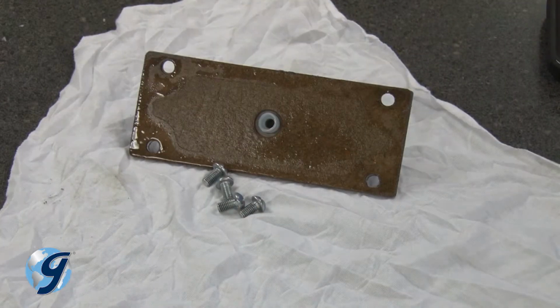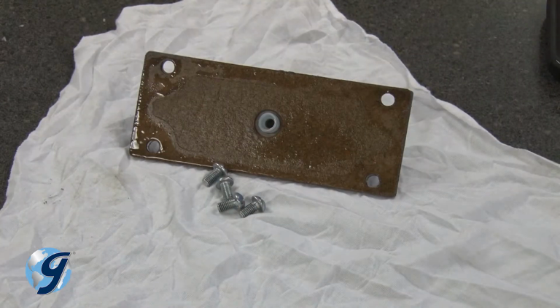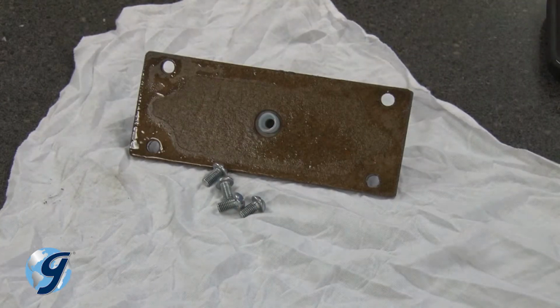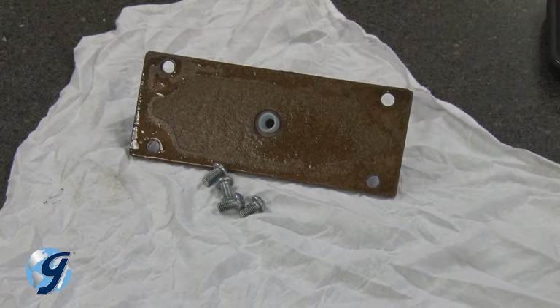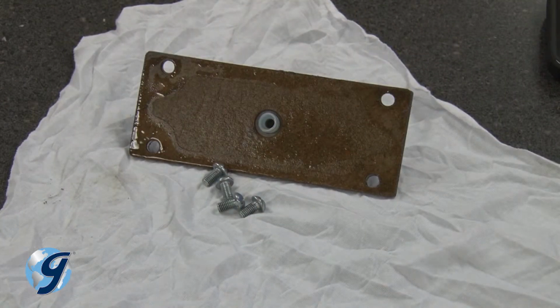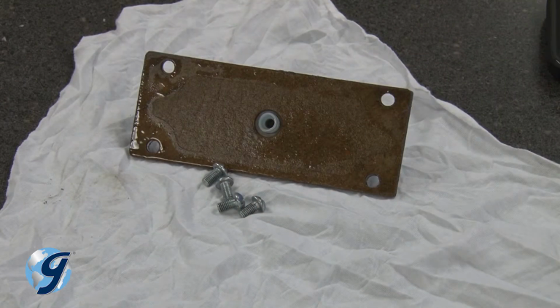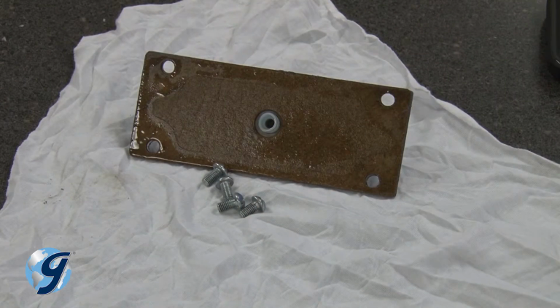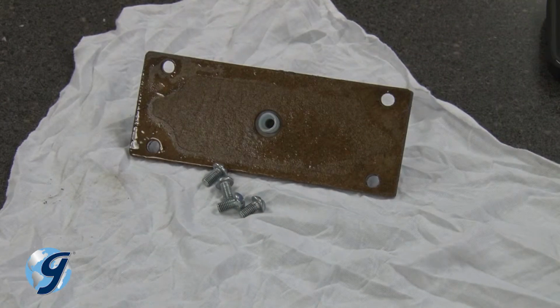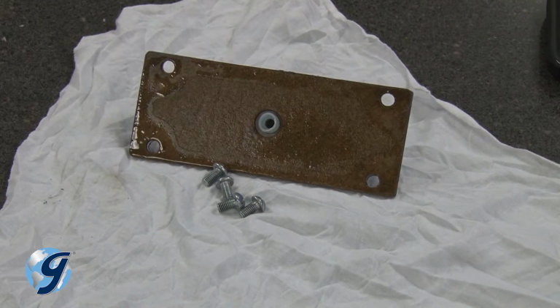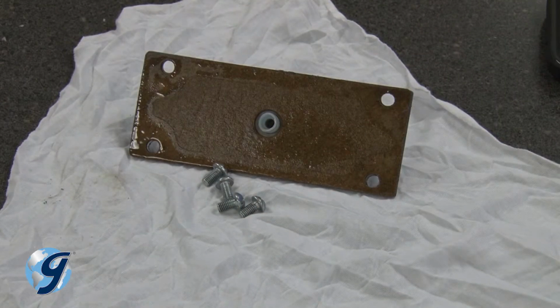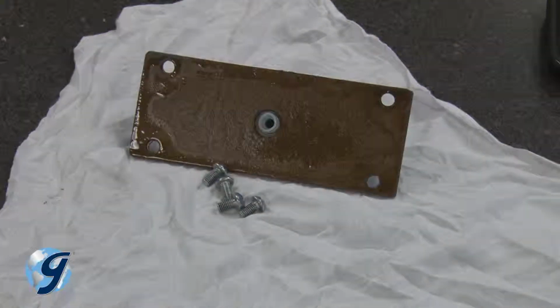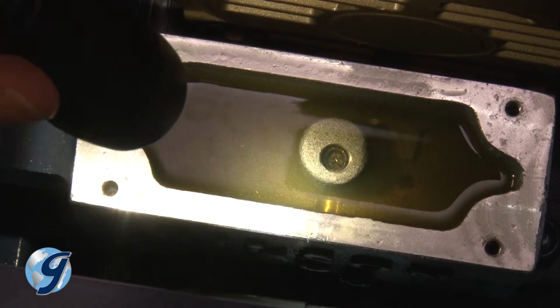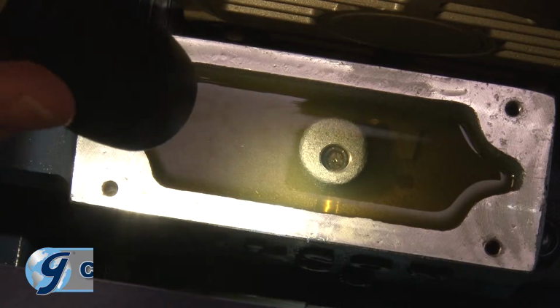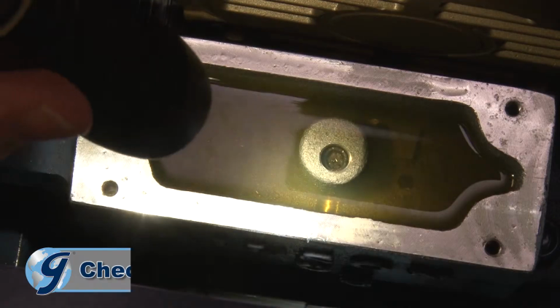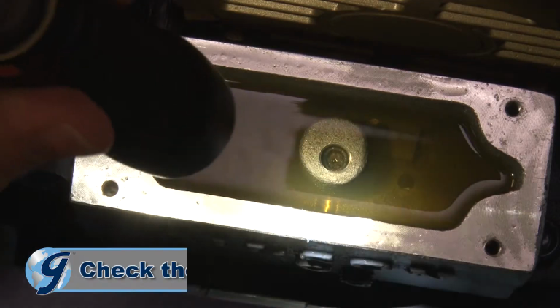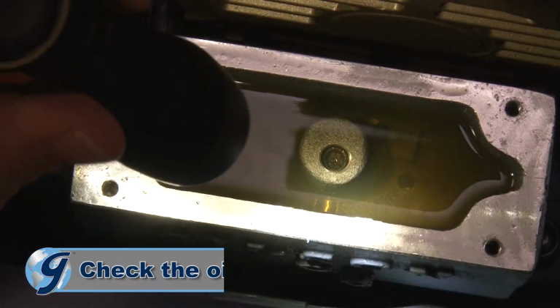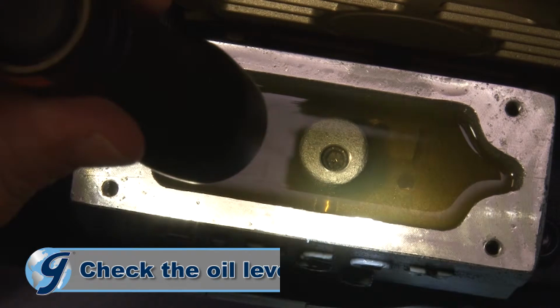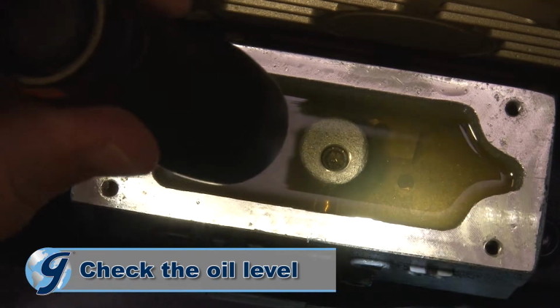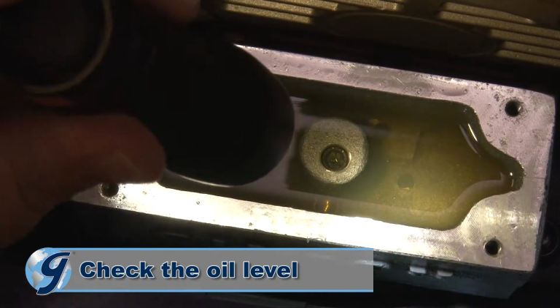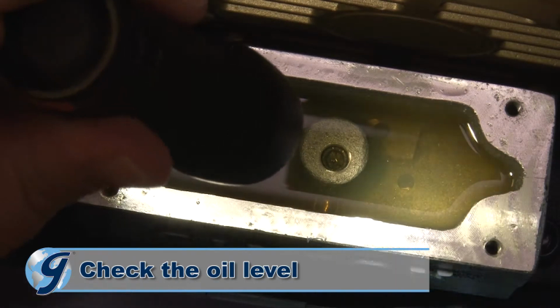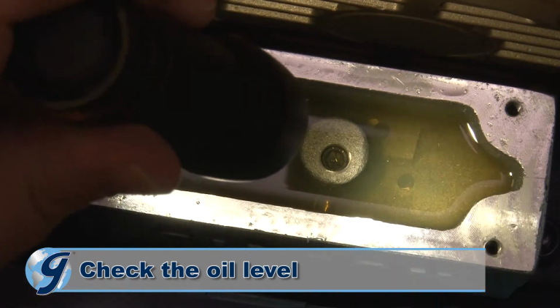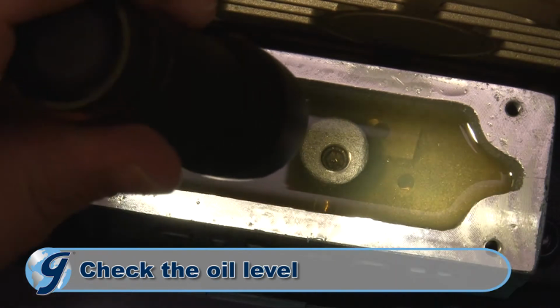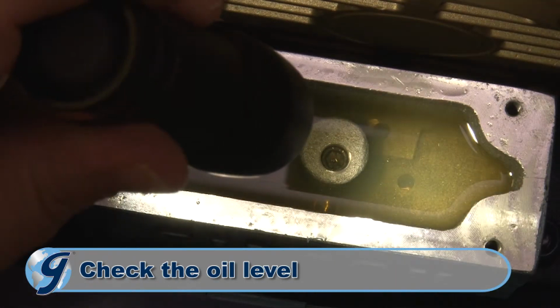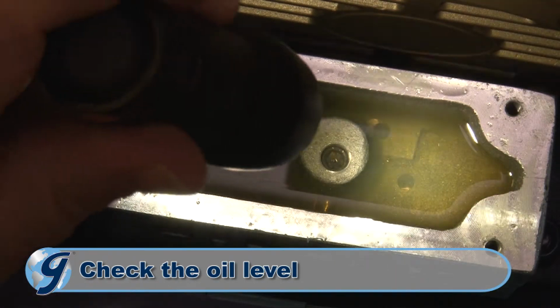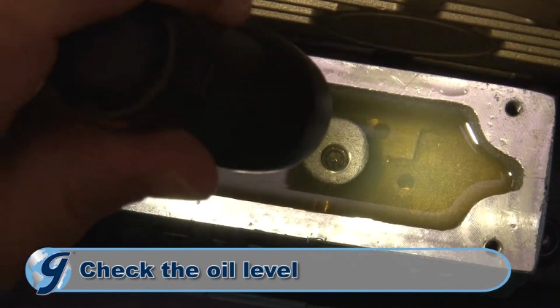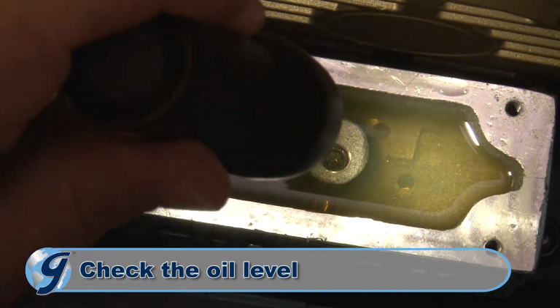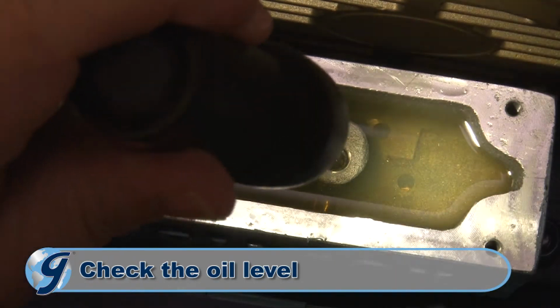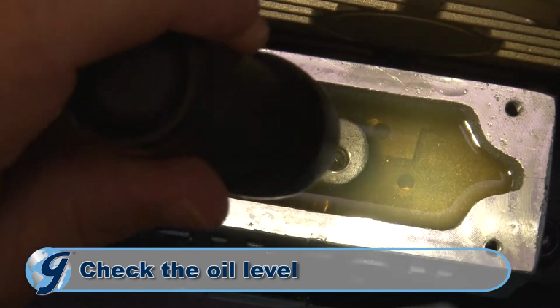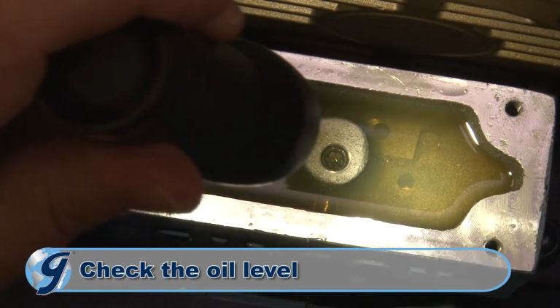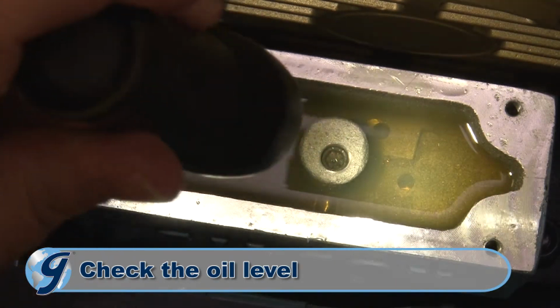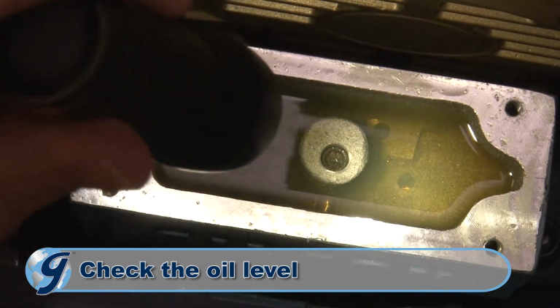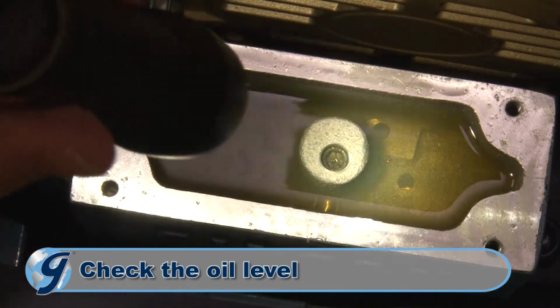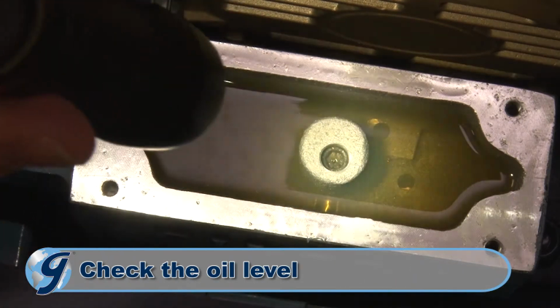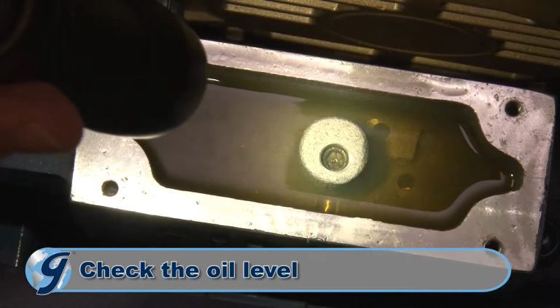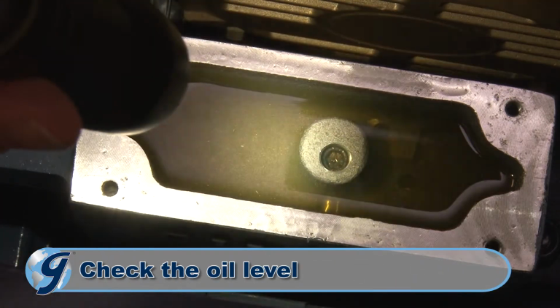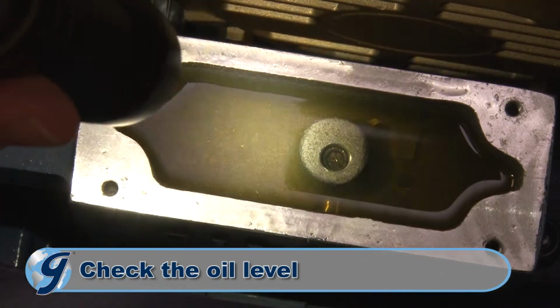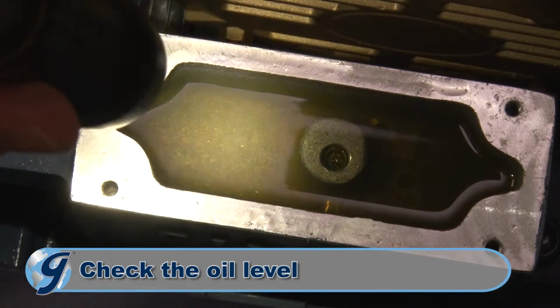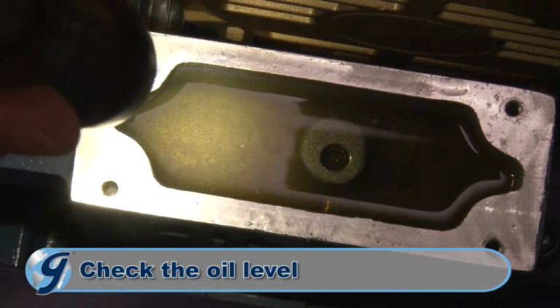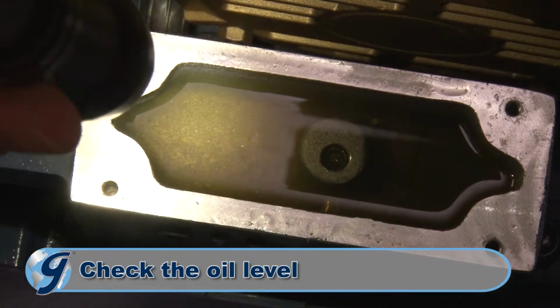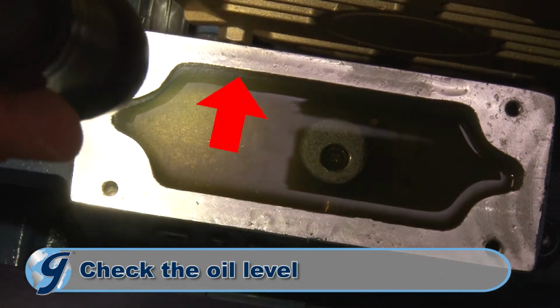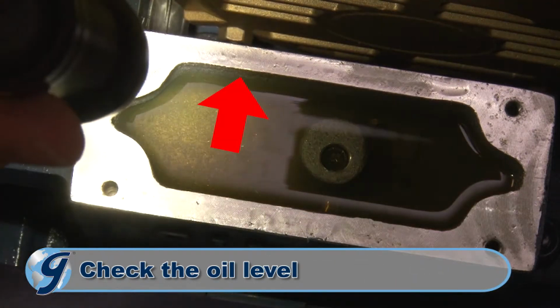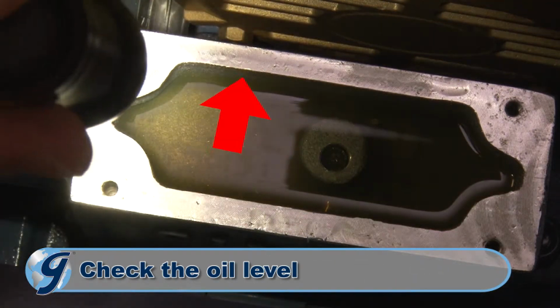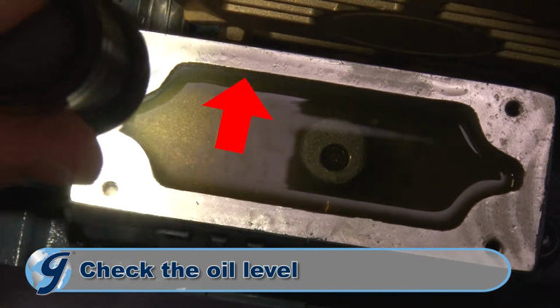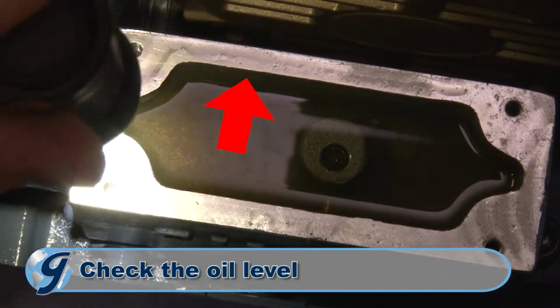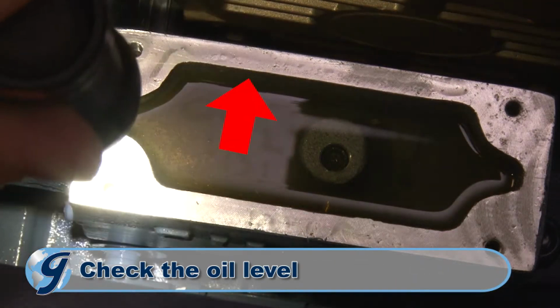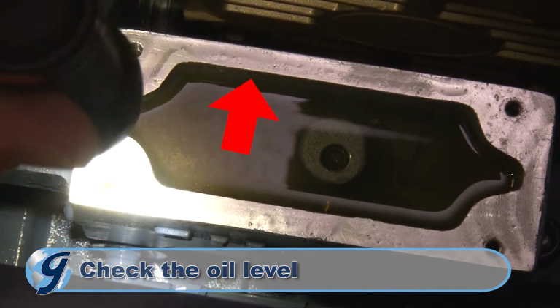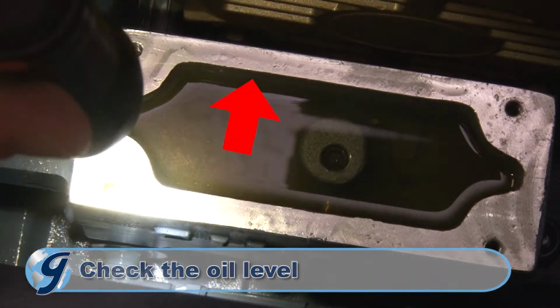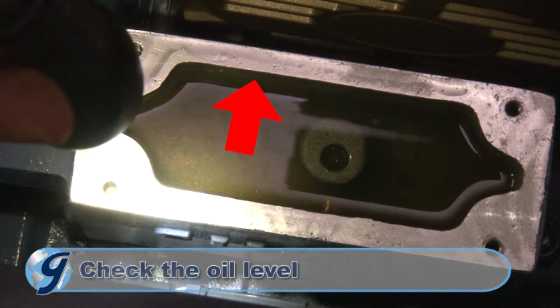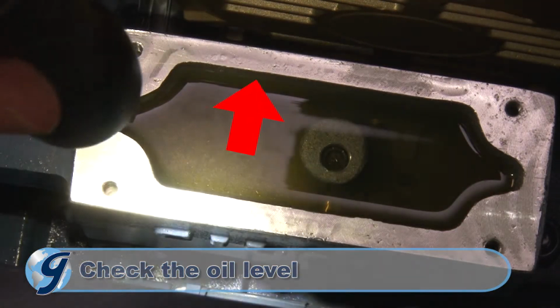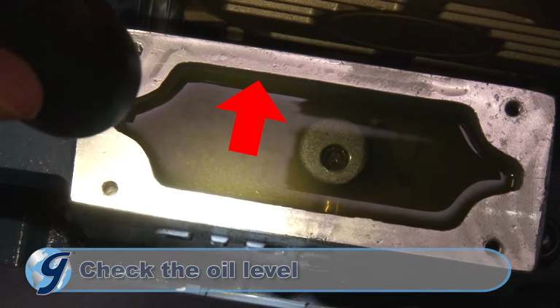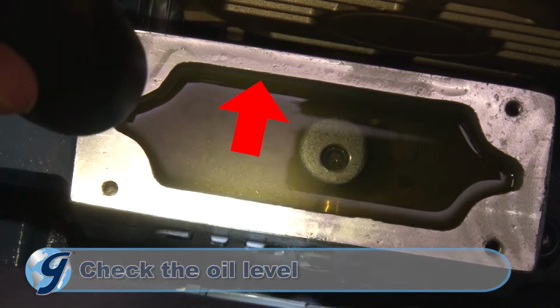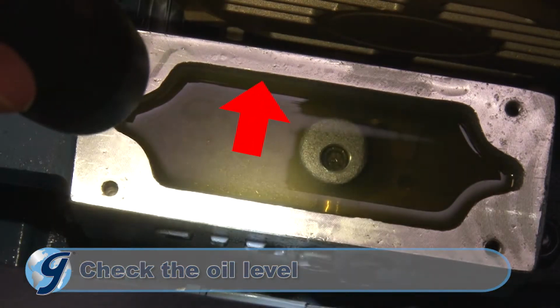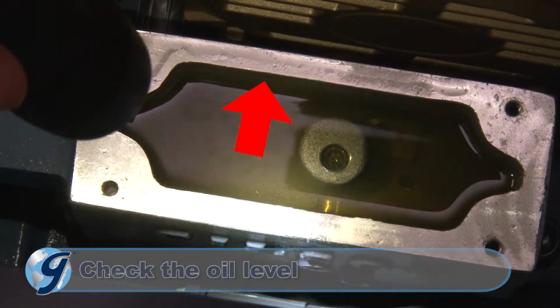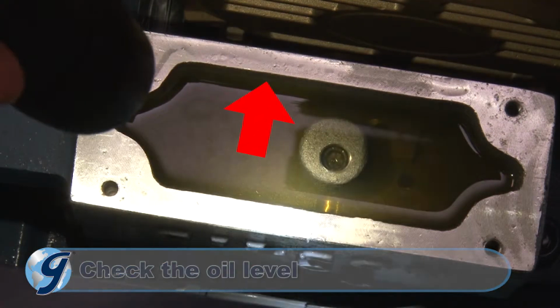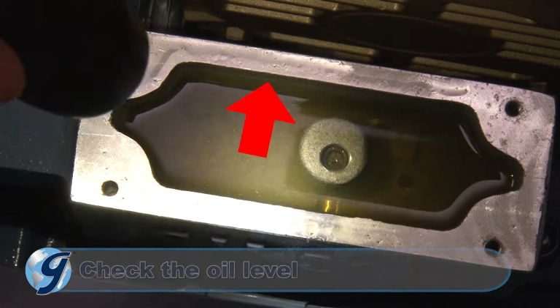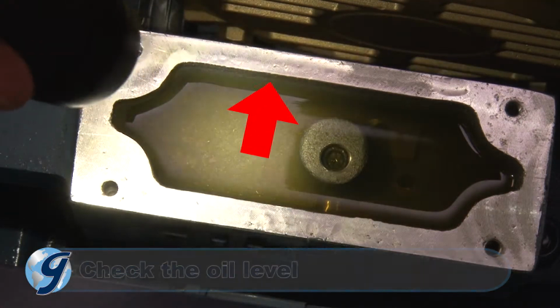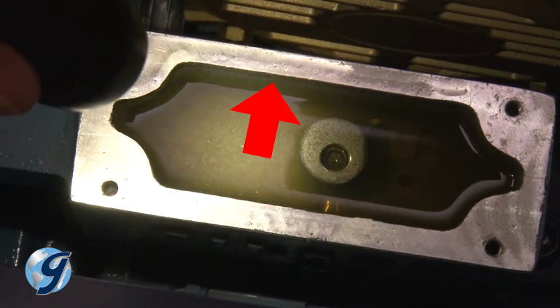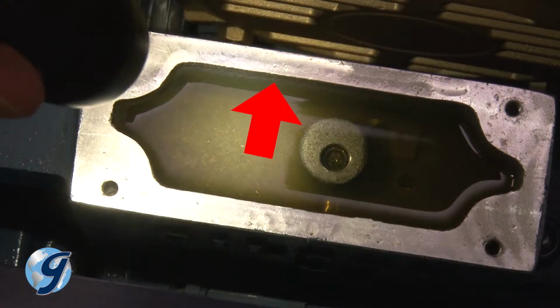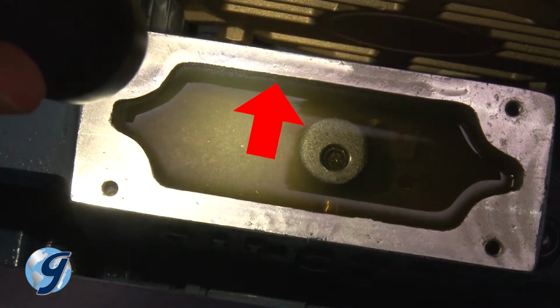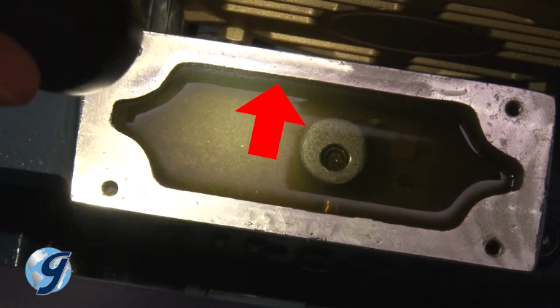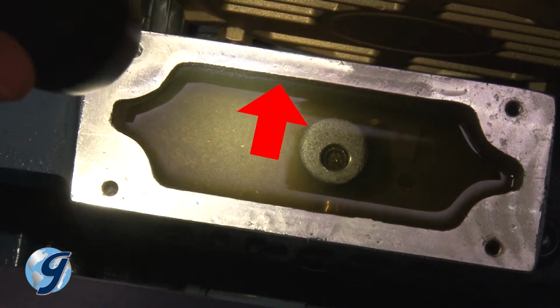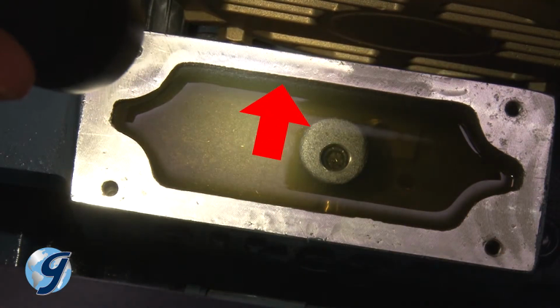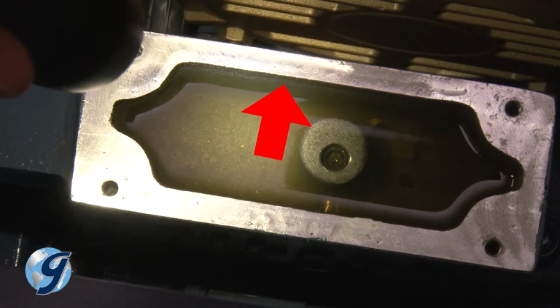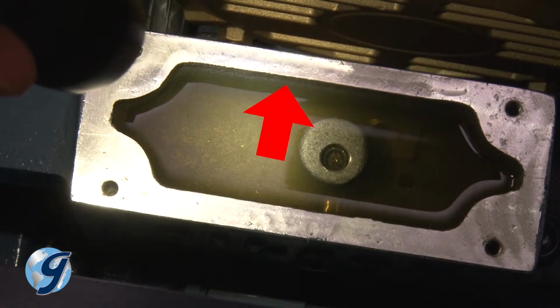Next, check the oil level in the pump. It should be a quarter inch from the top of the oil reservoir.